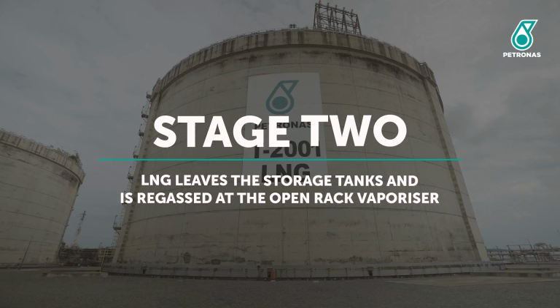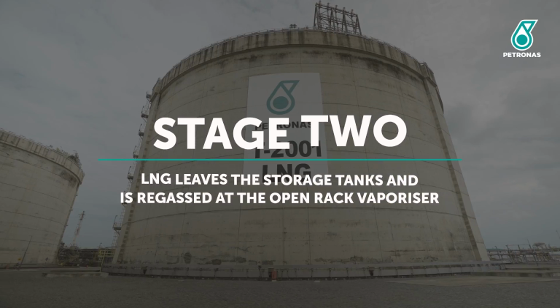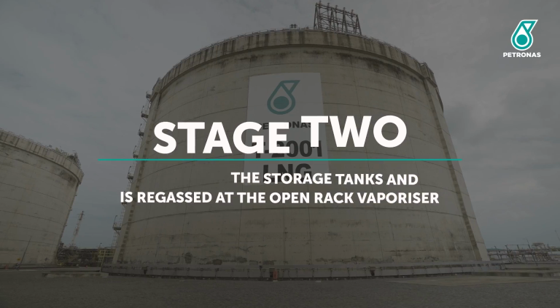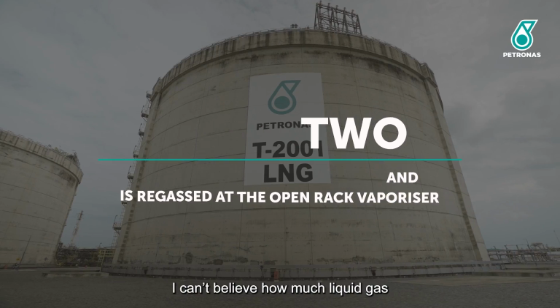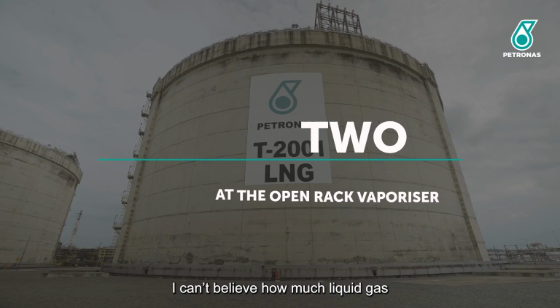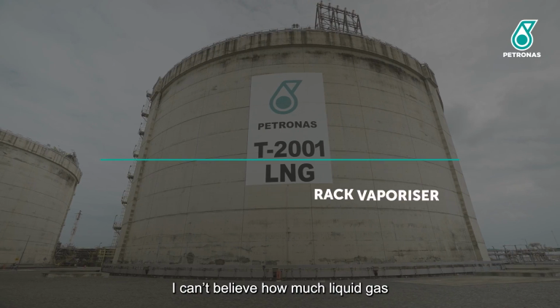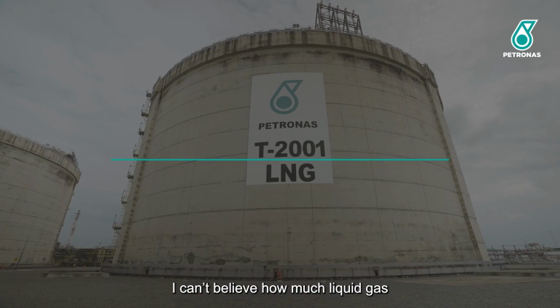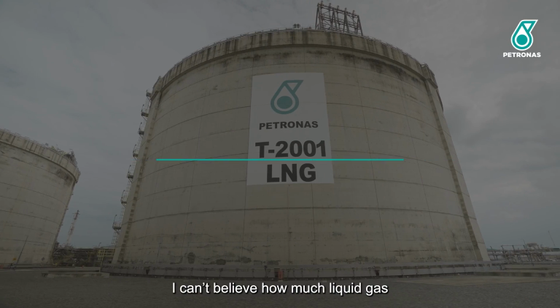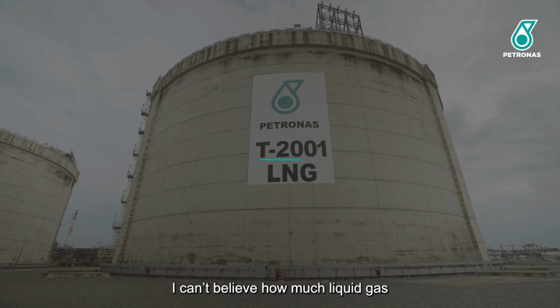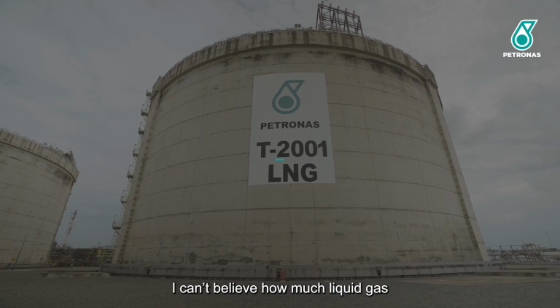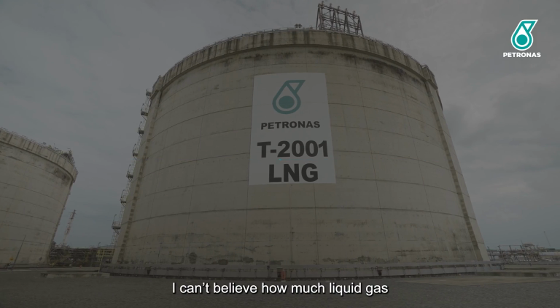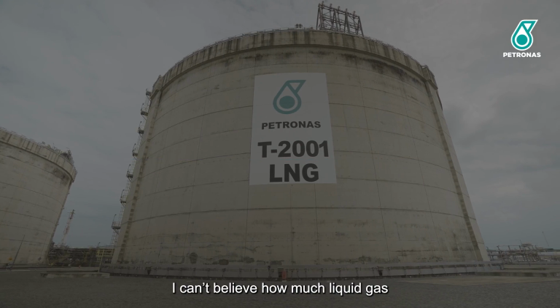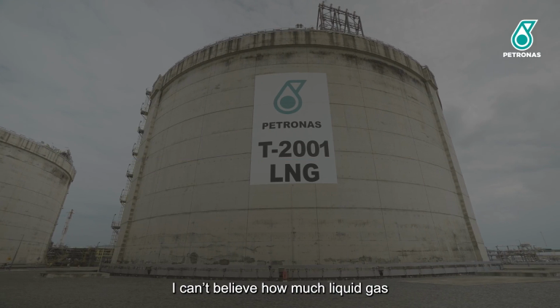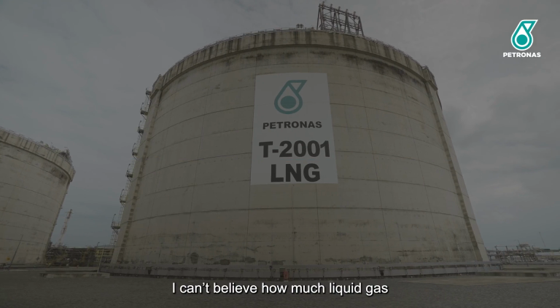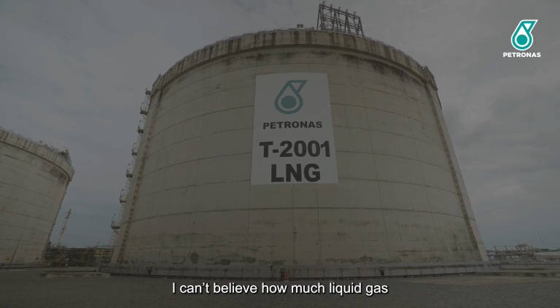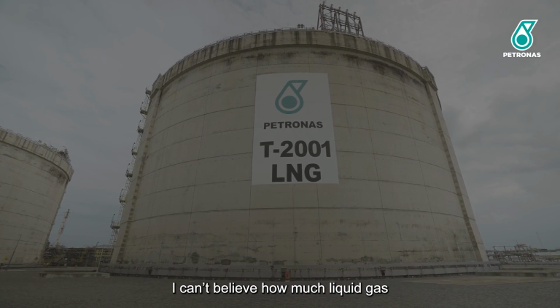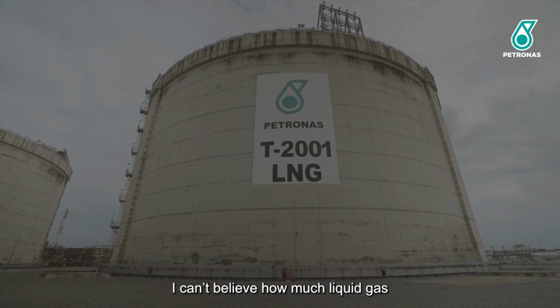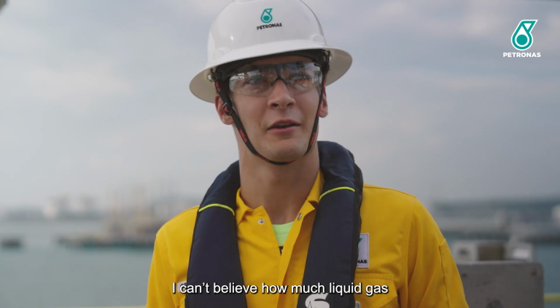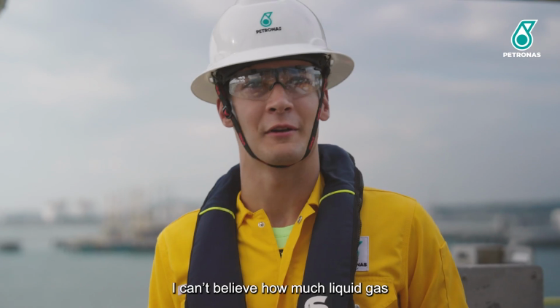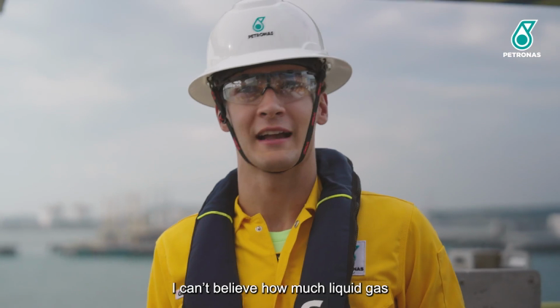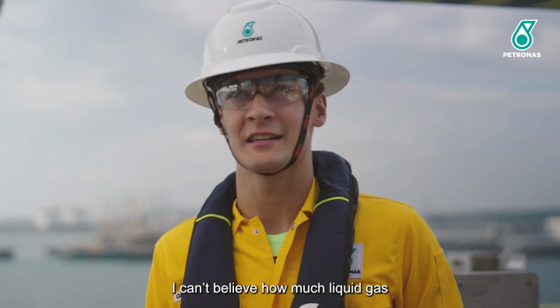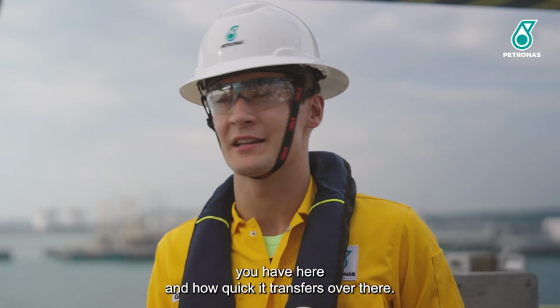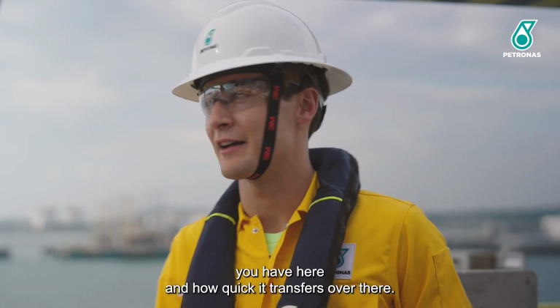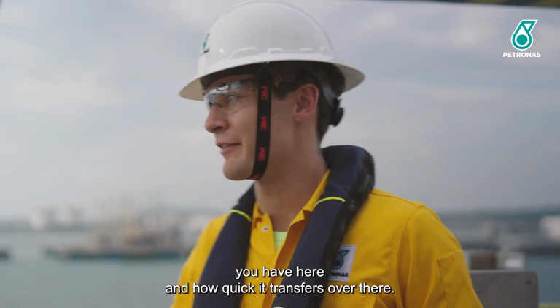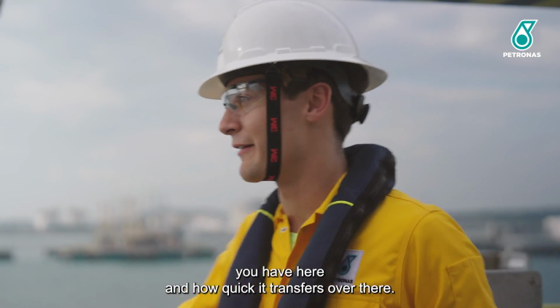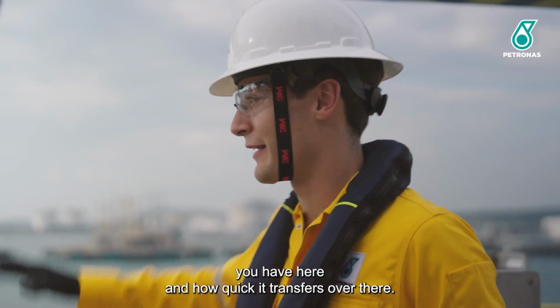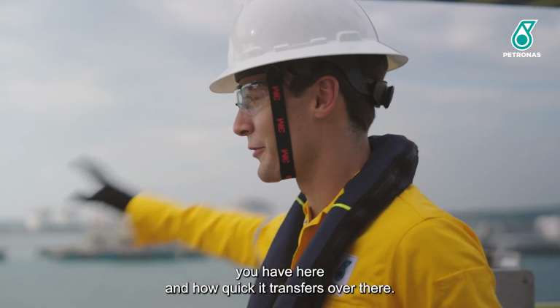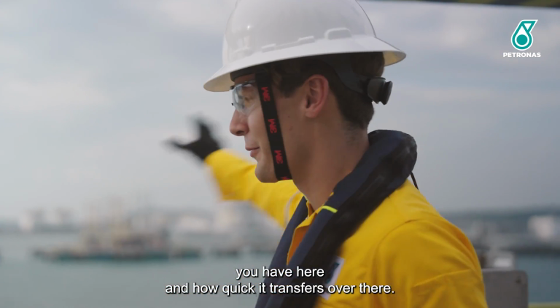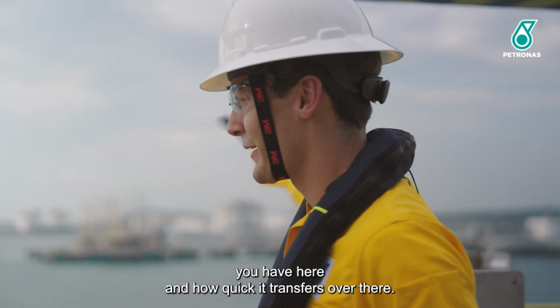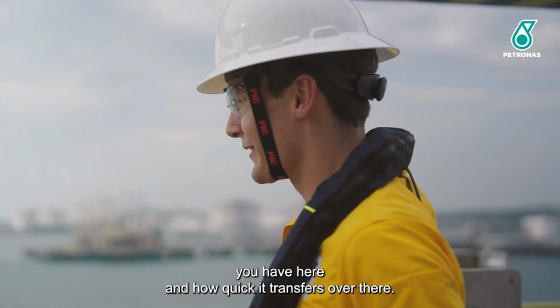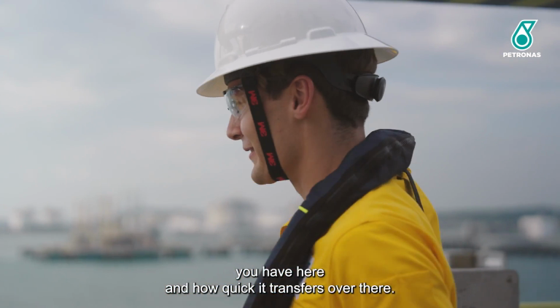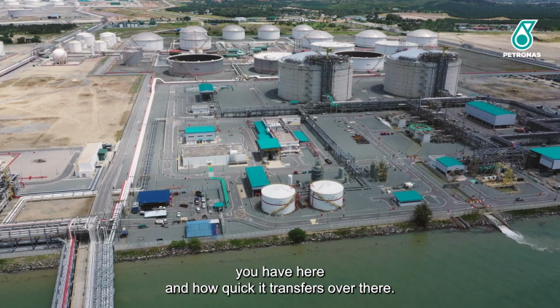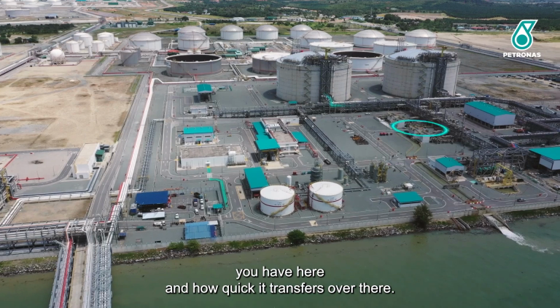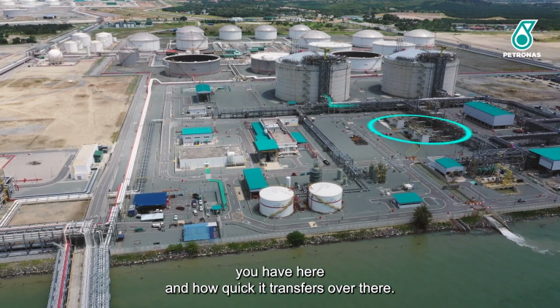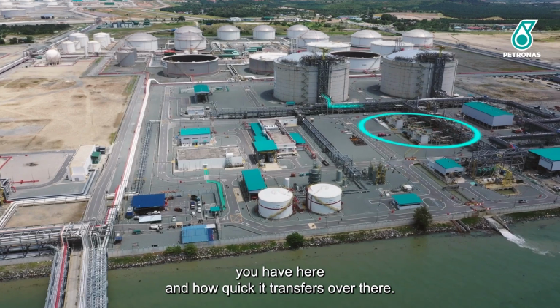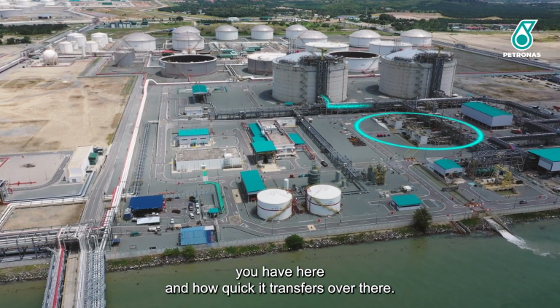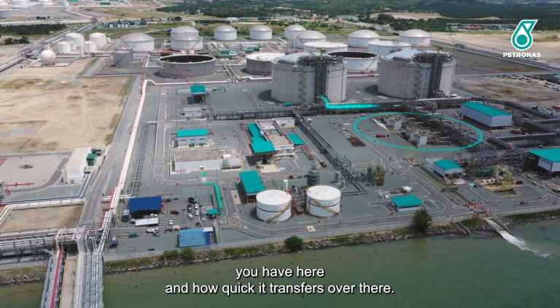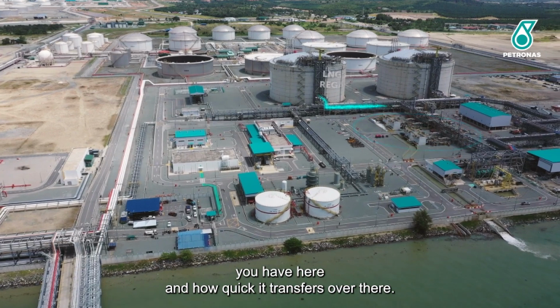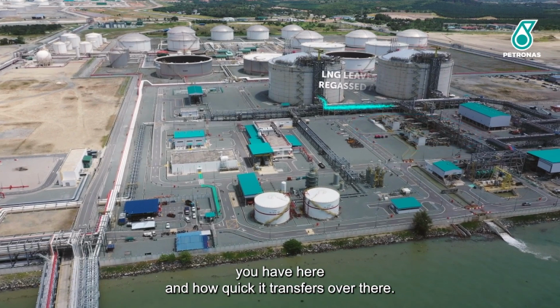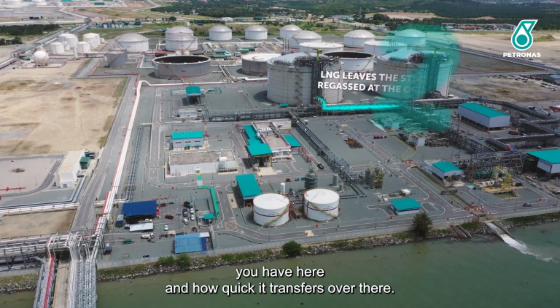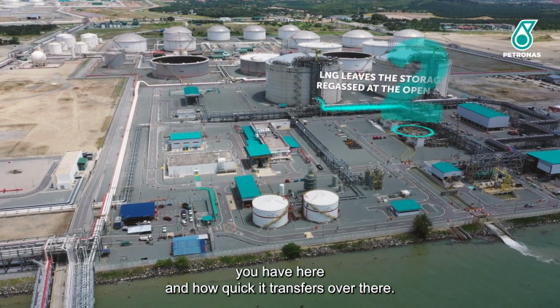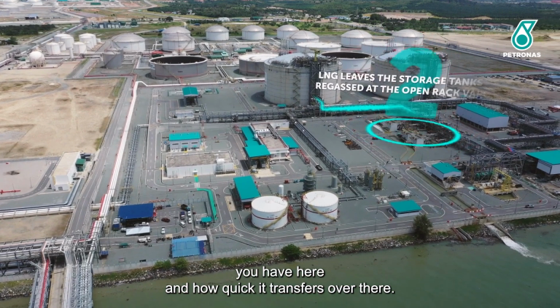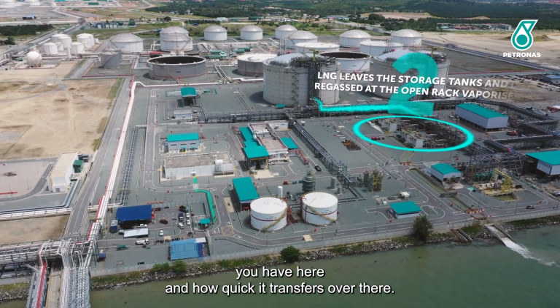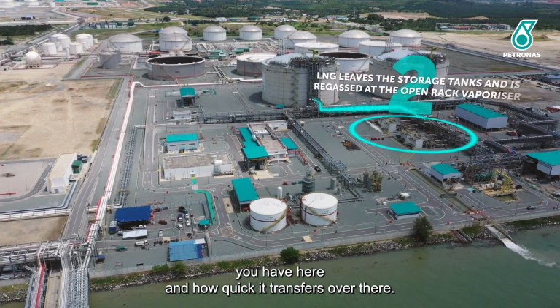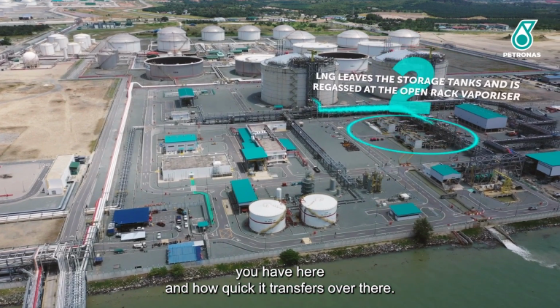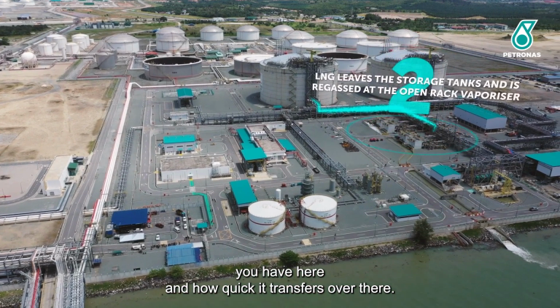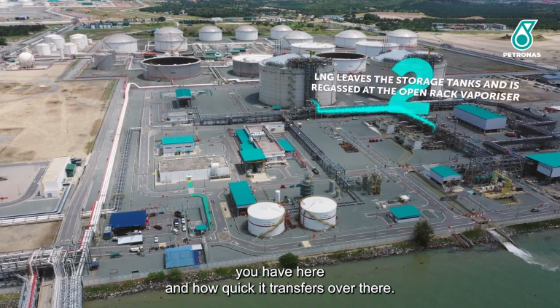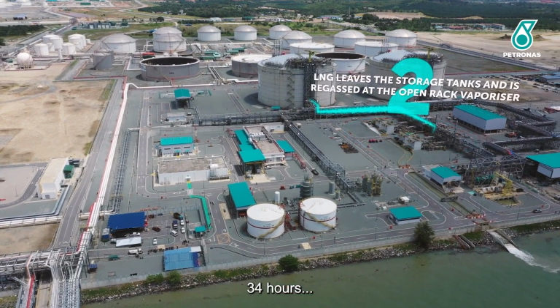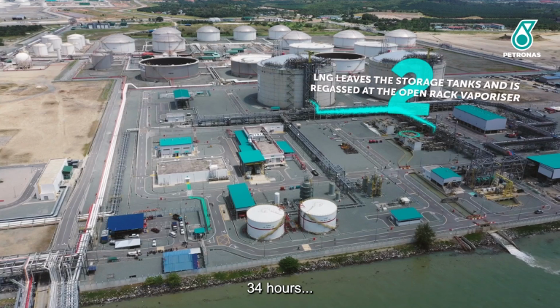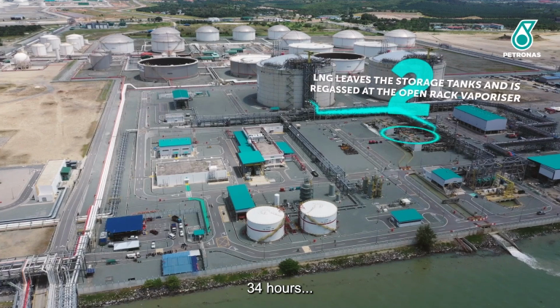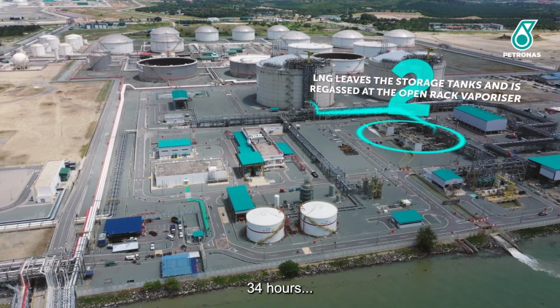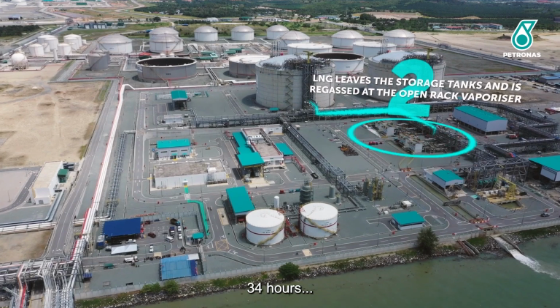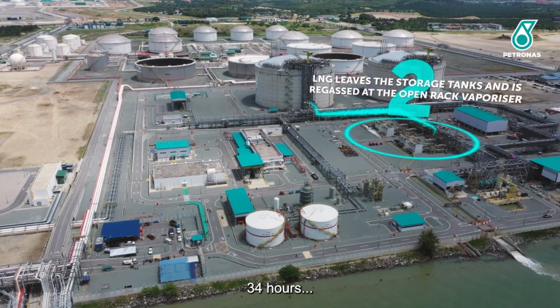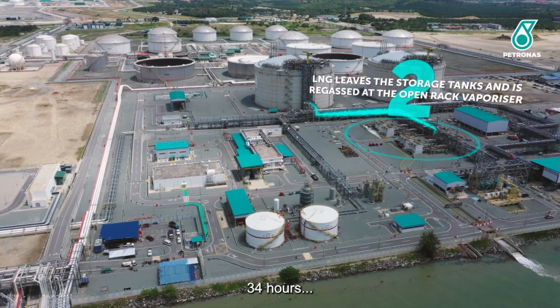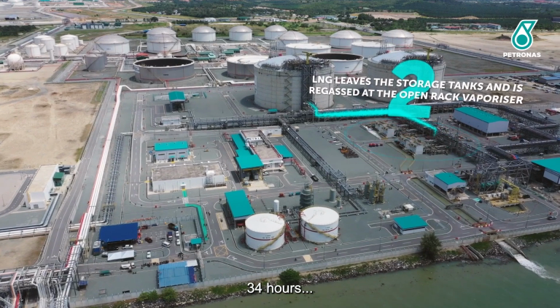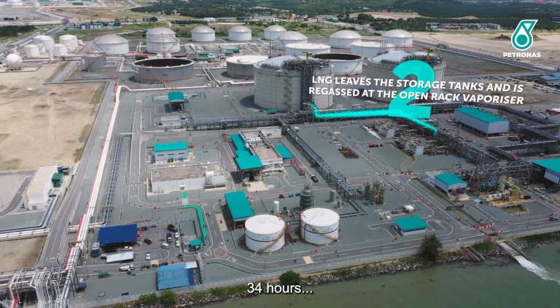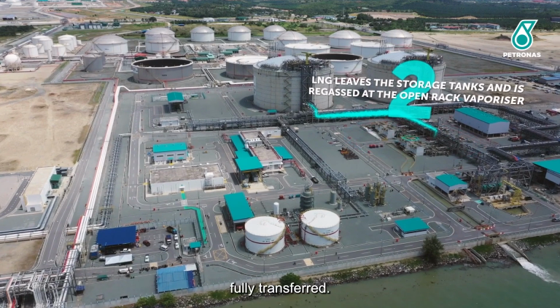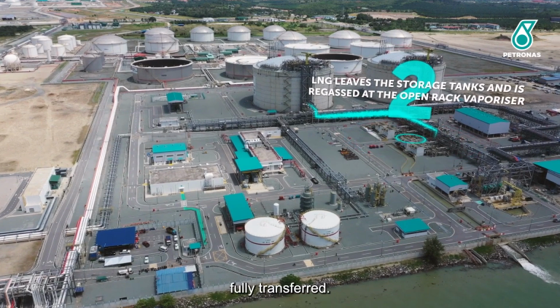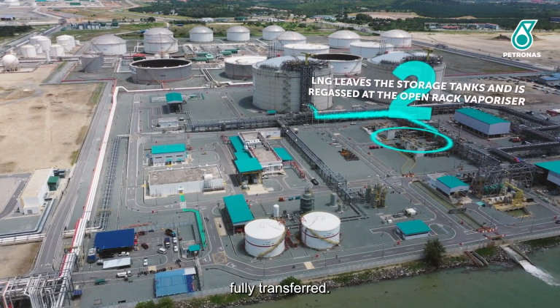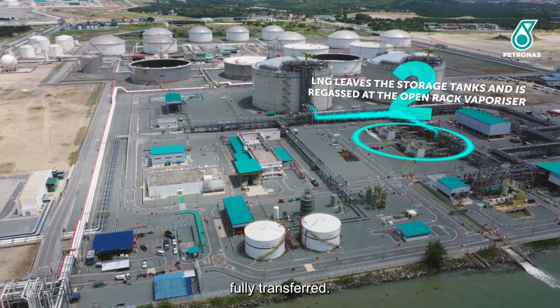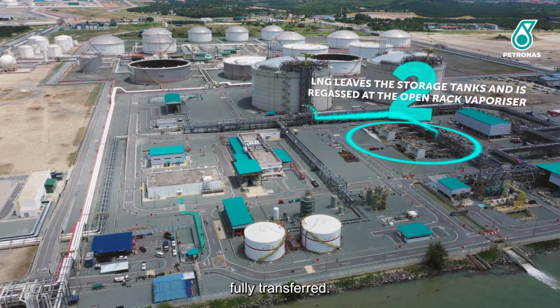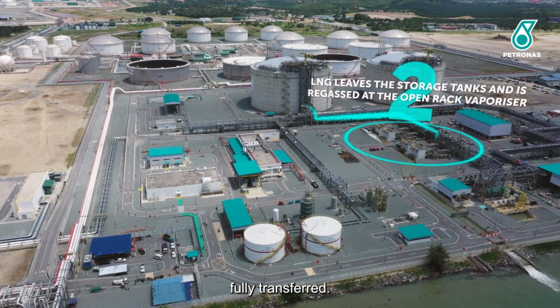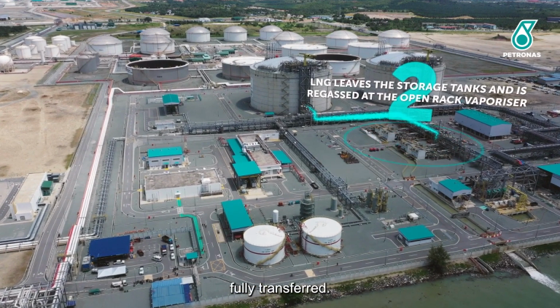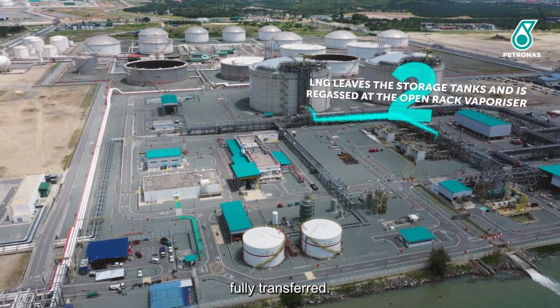I believe how much liquid gas you have here and how quickly it transfers — 24 hours fully transferred.